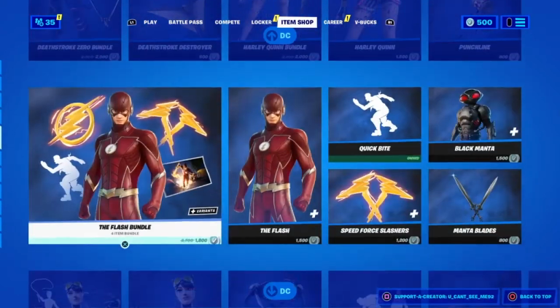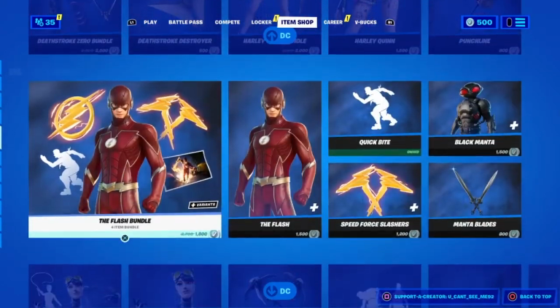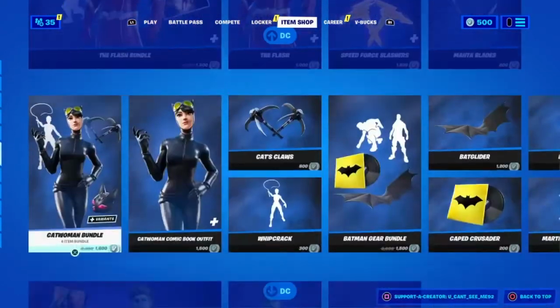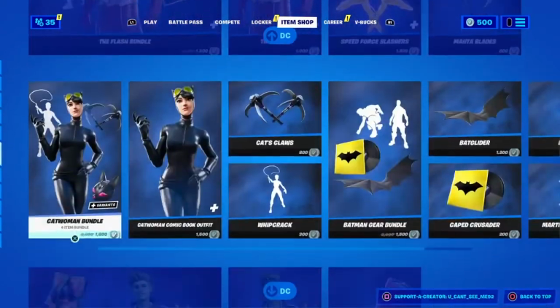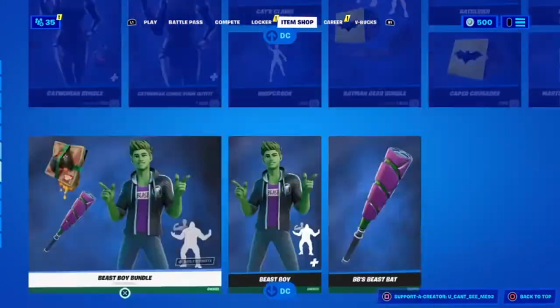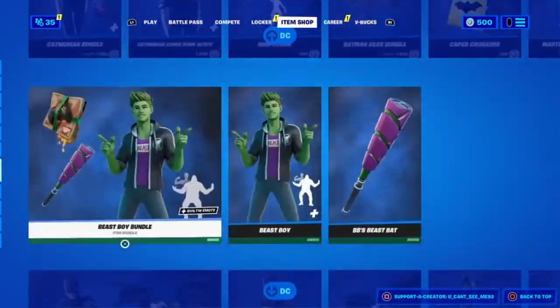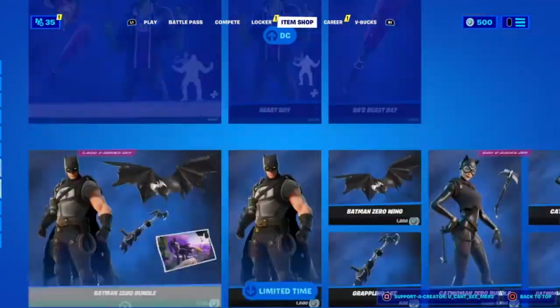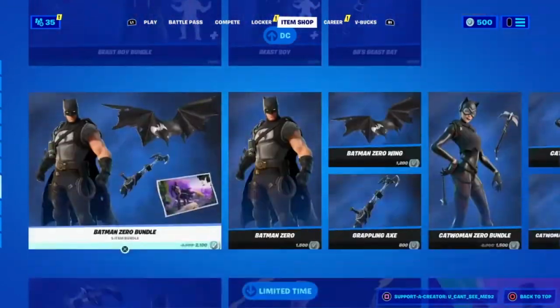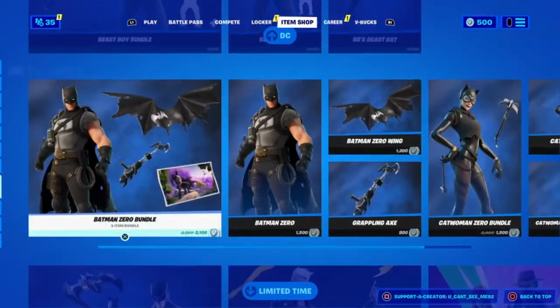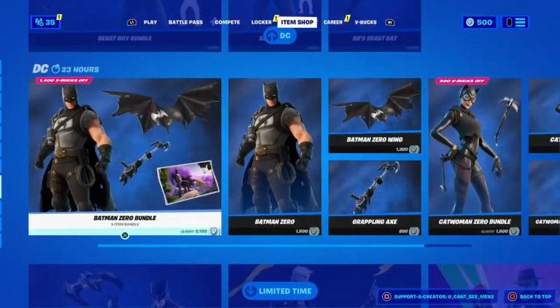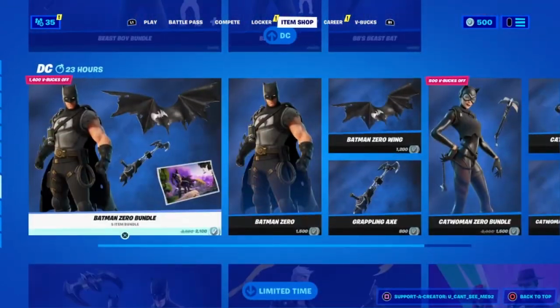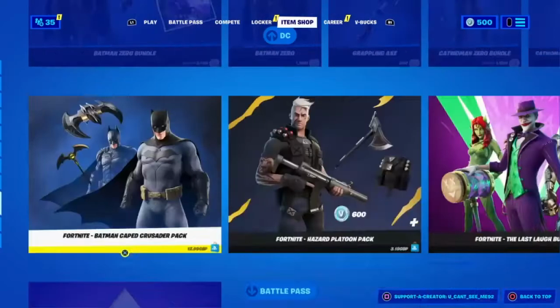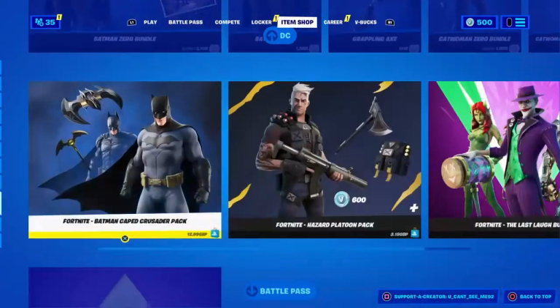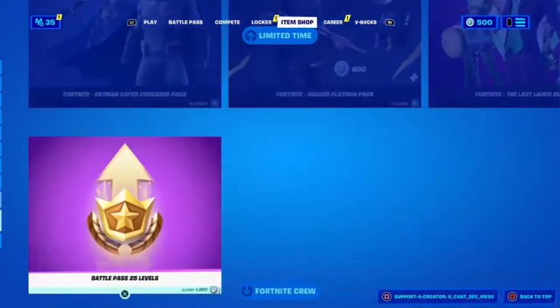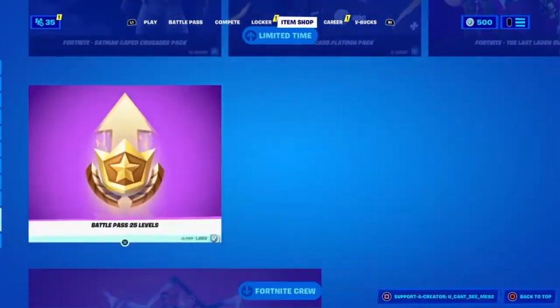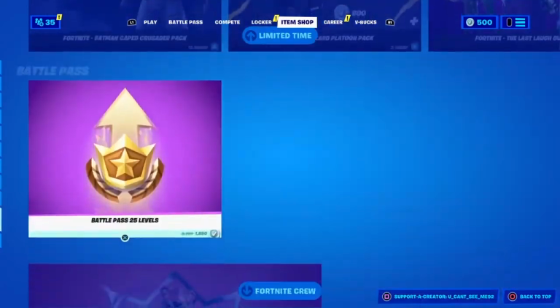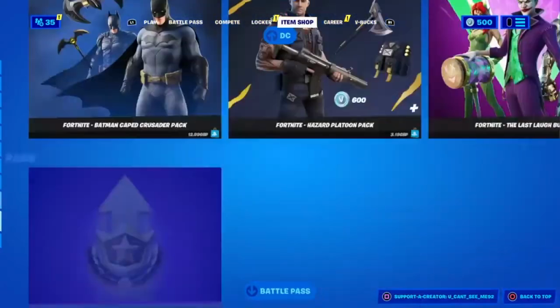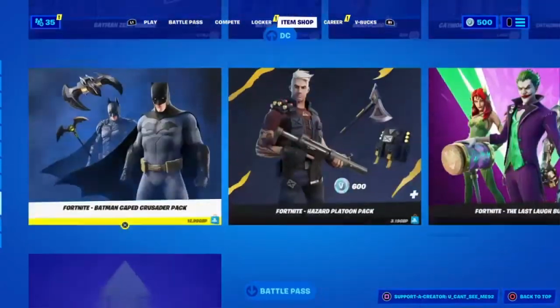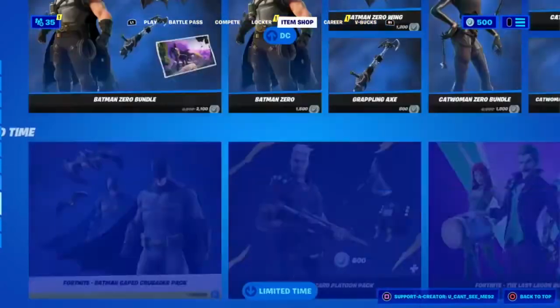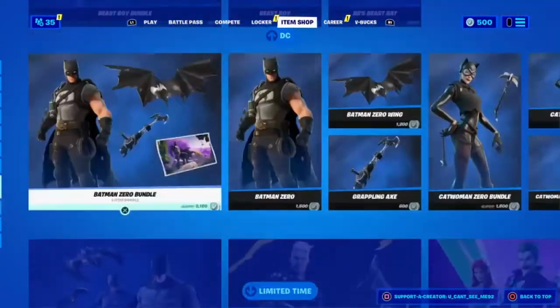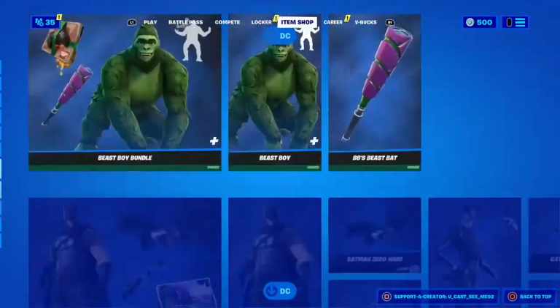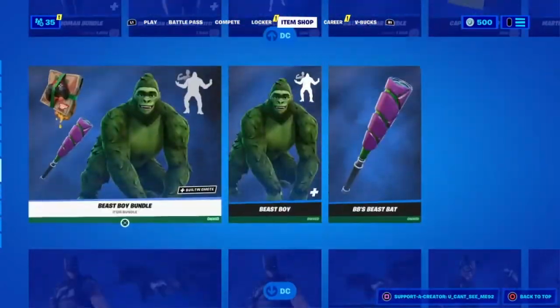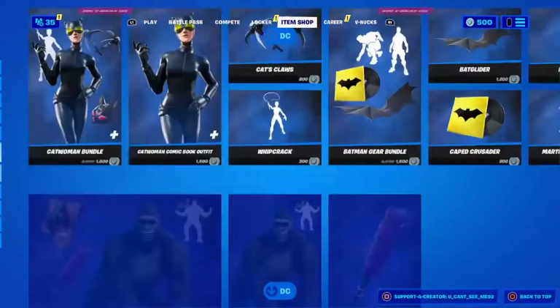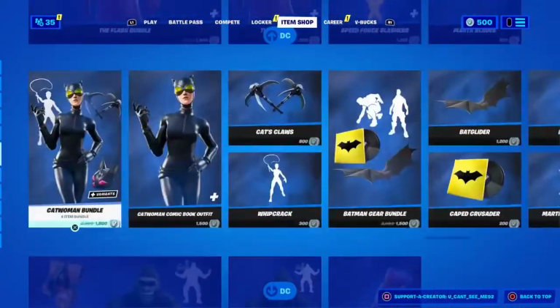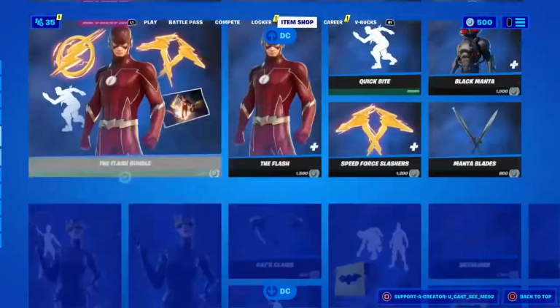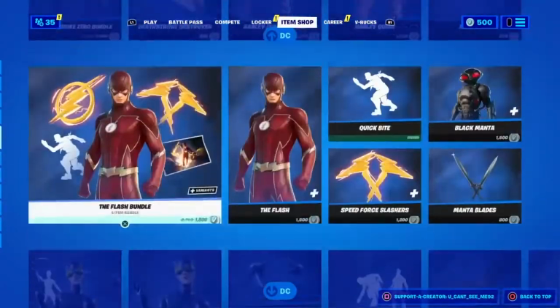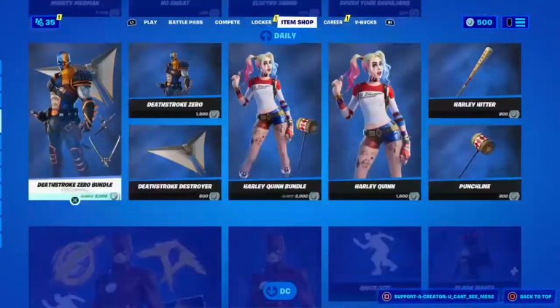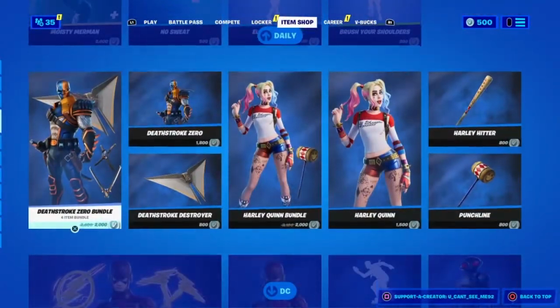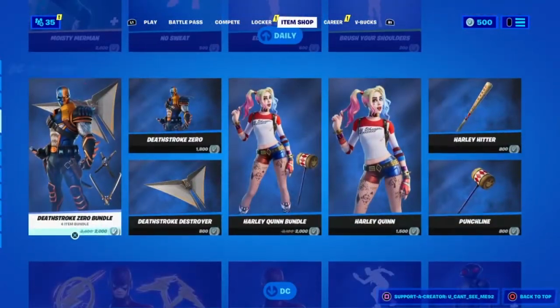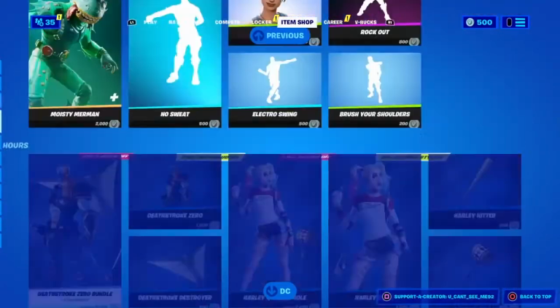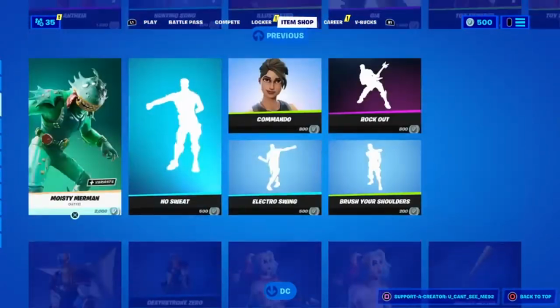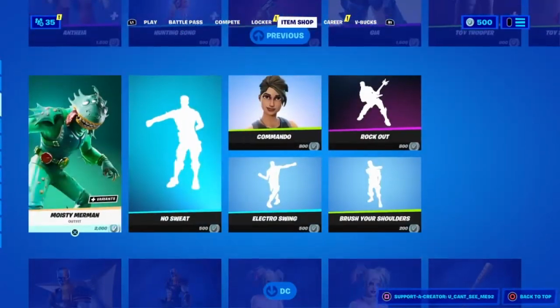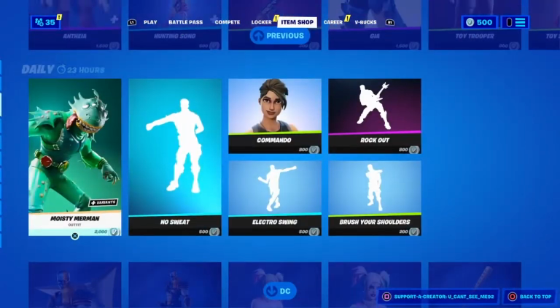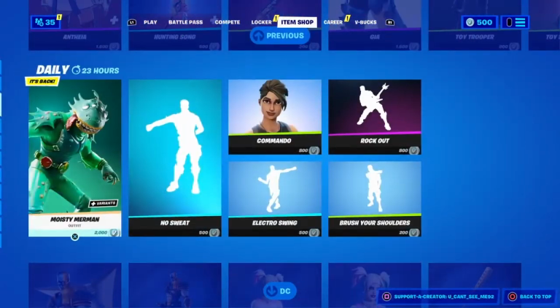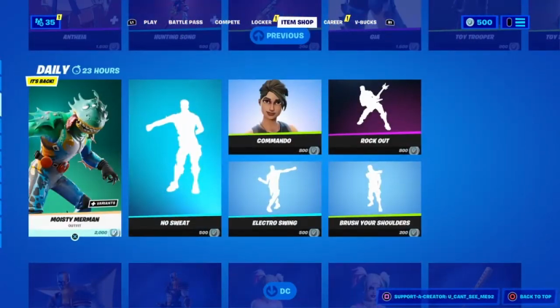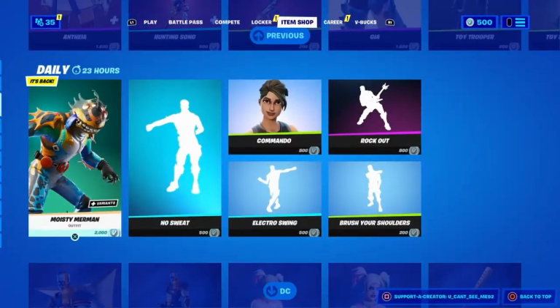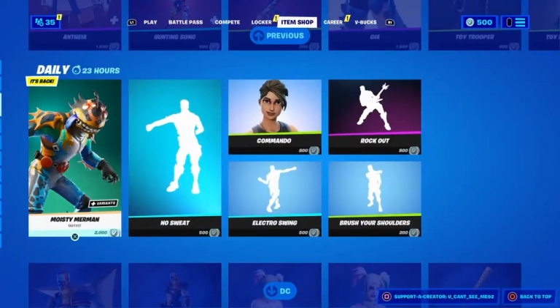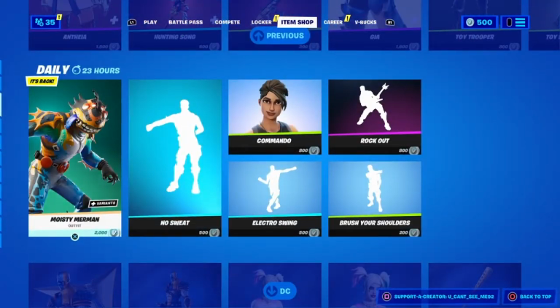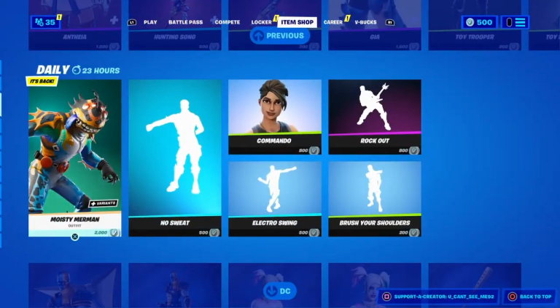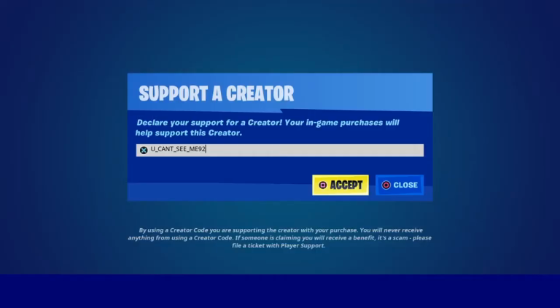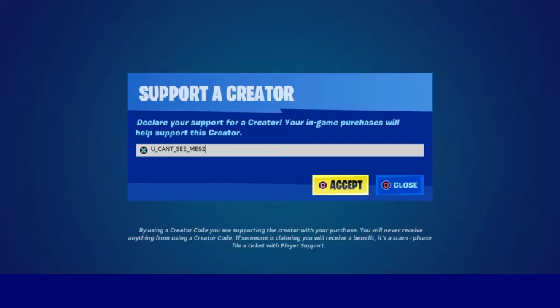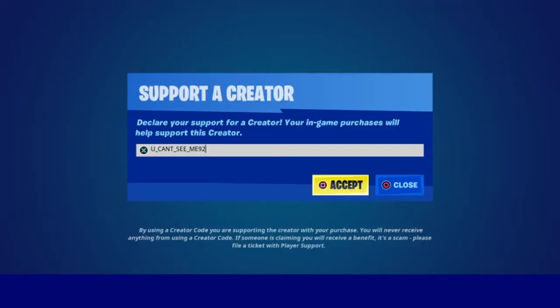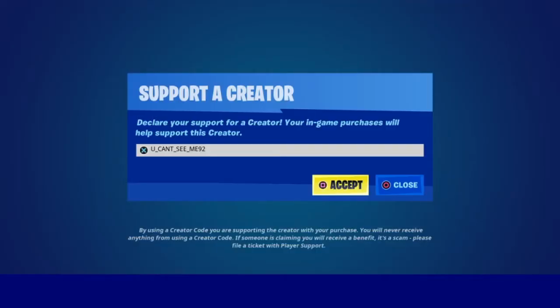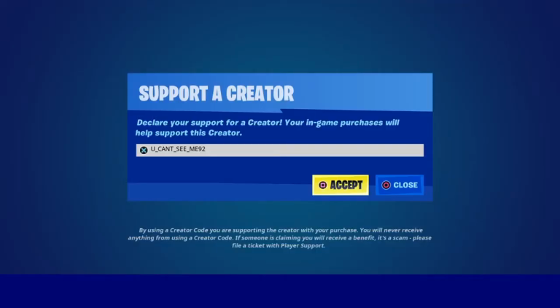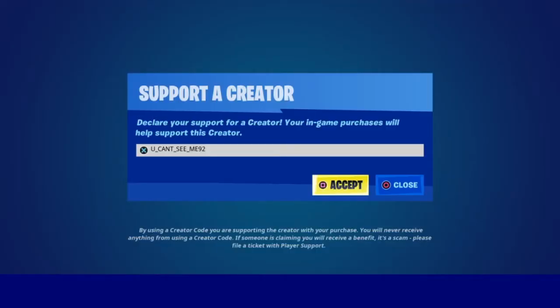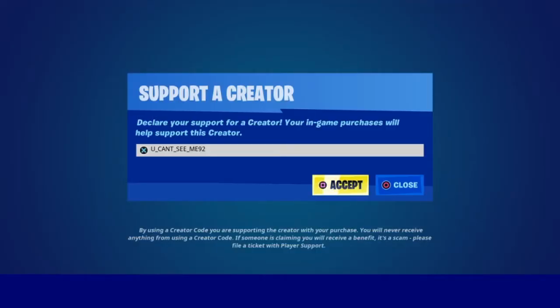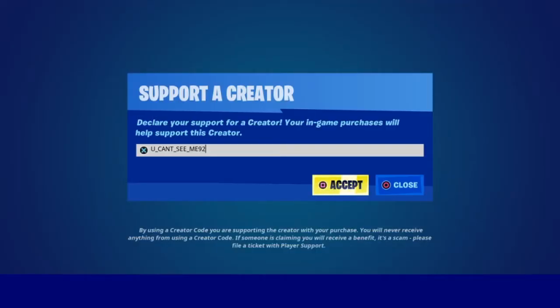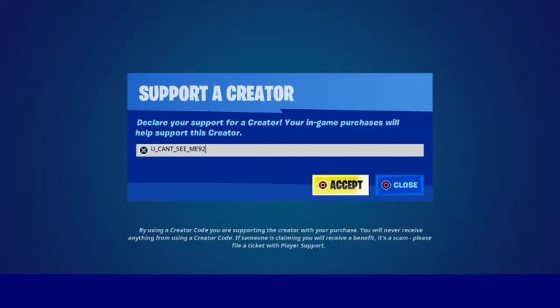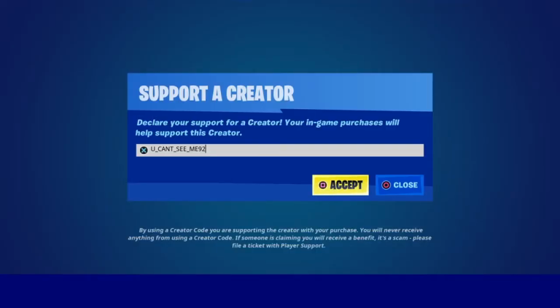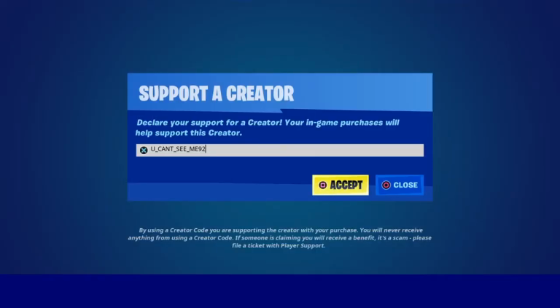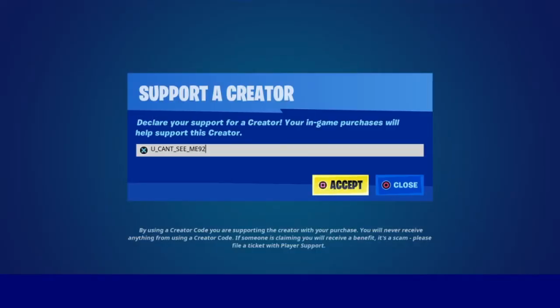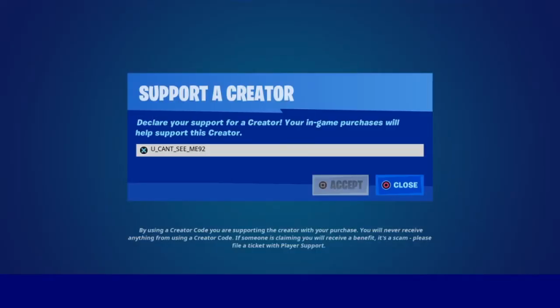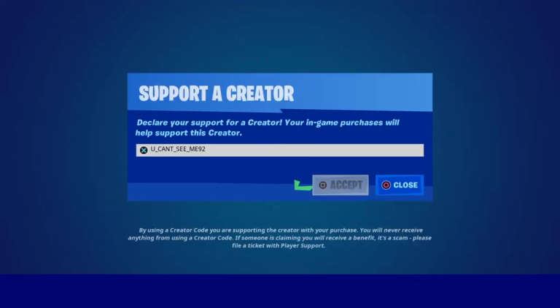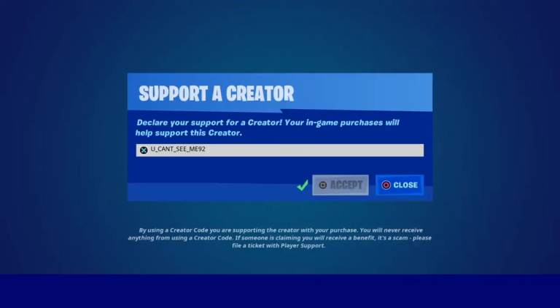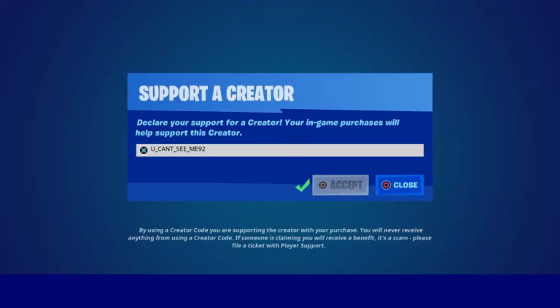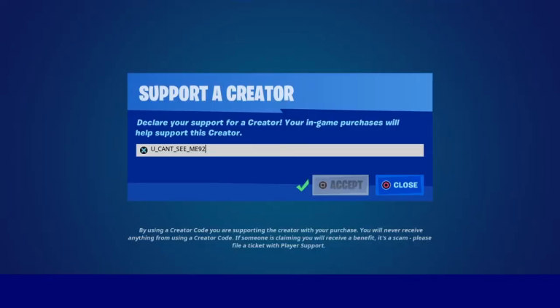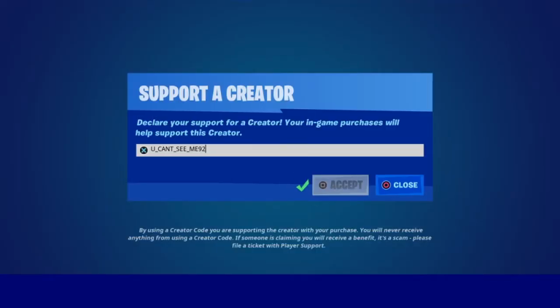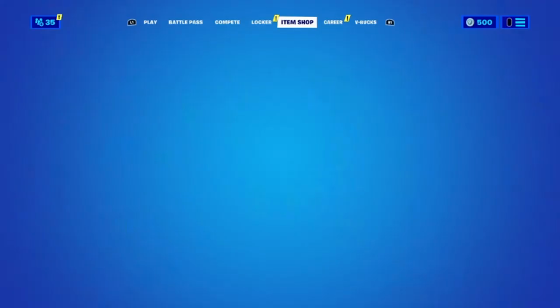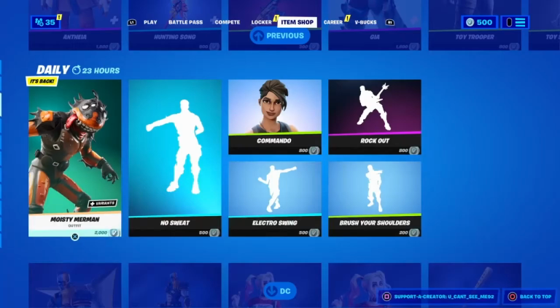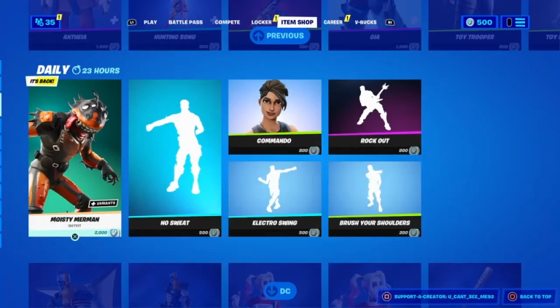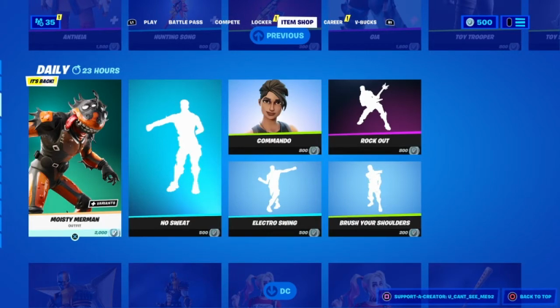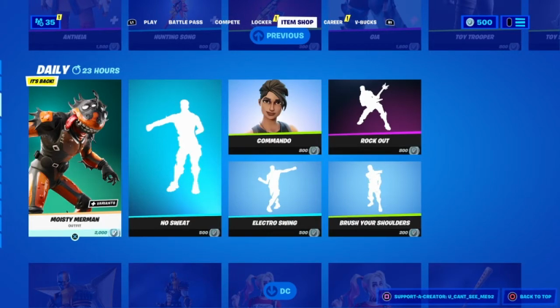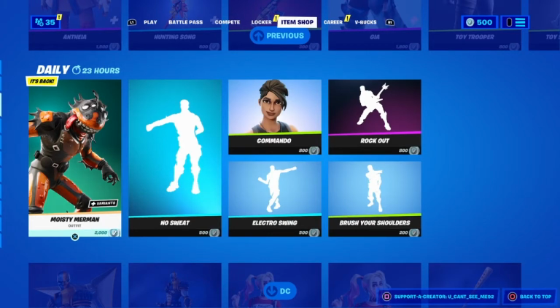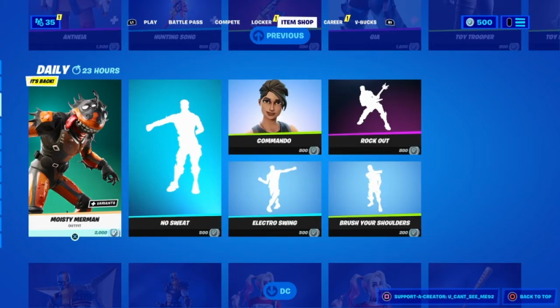And everything's the same here guys. If you want to use a code in the item shop, don't hesitate — use code, you can't see me, in the item shop.